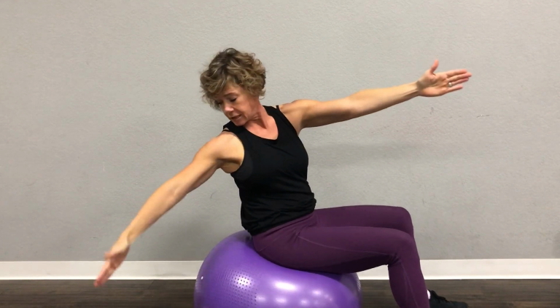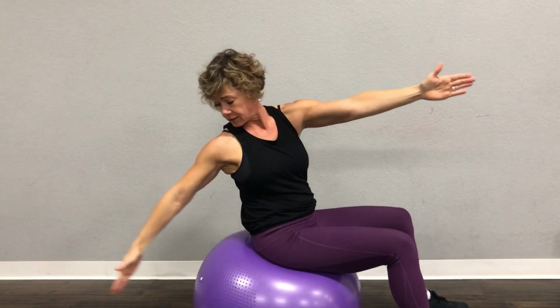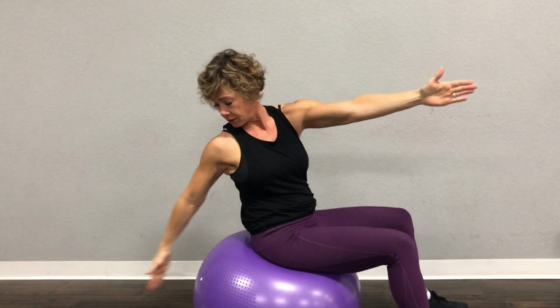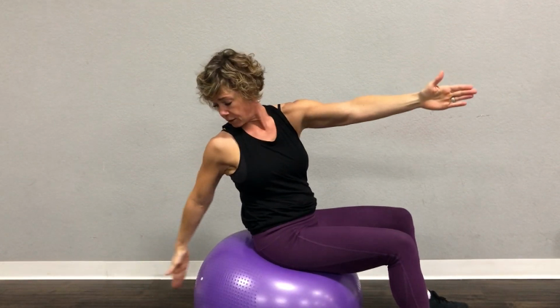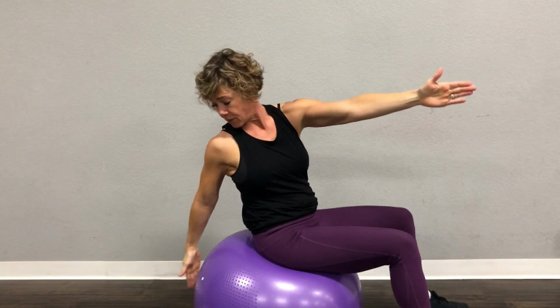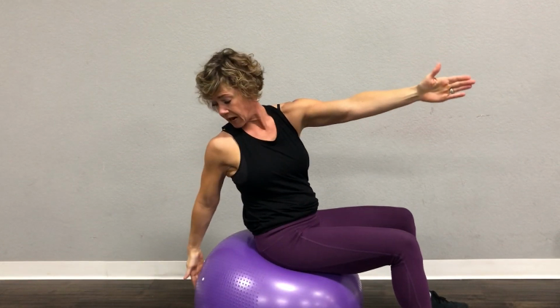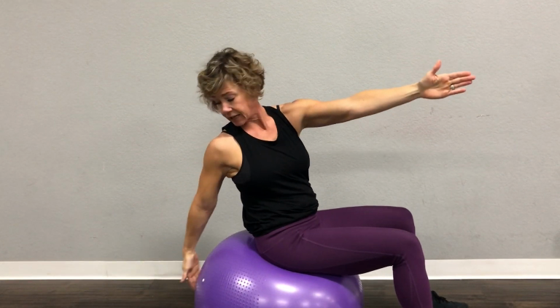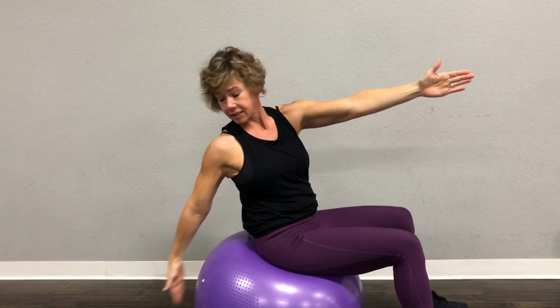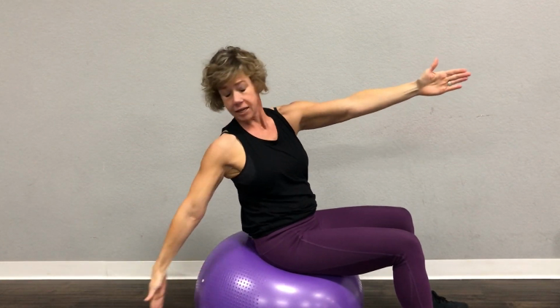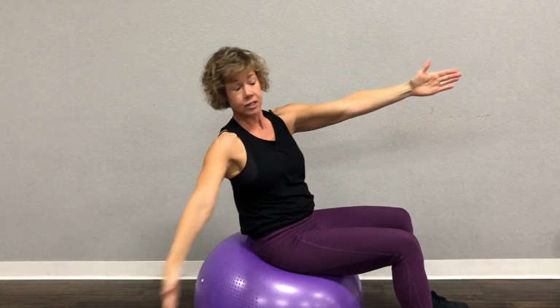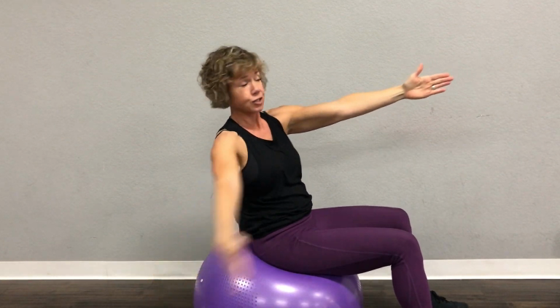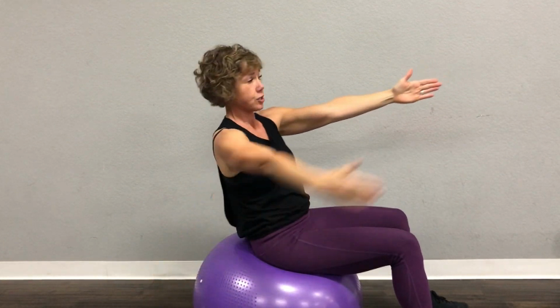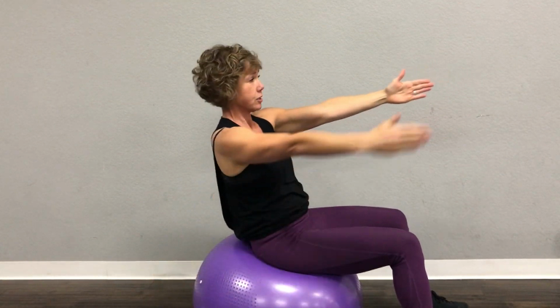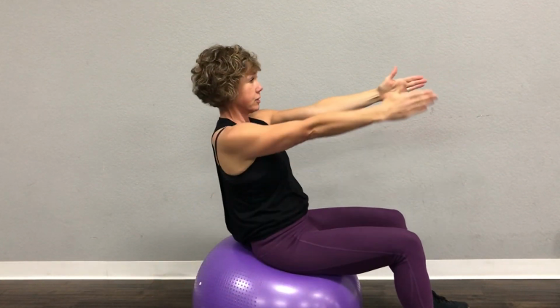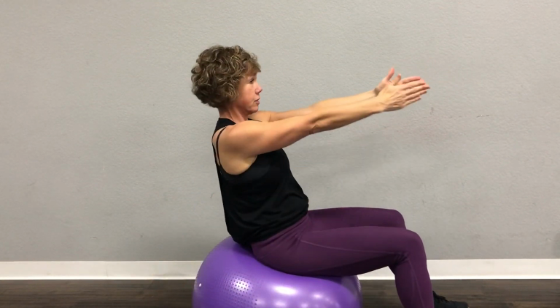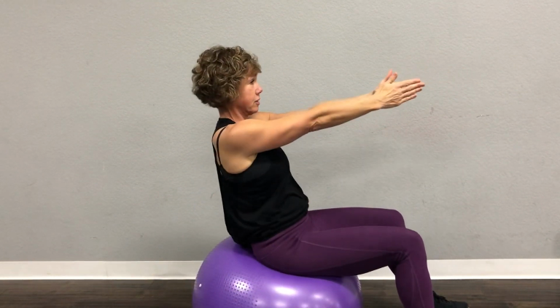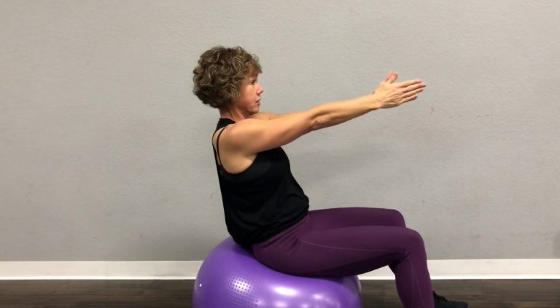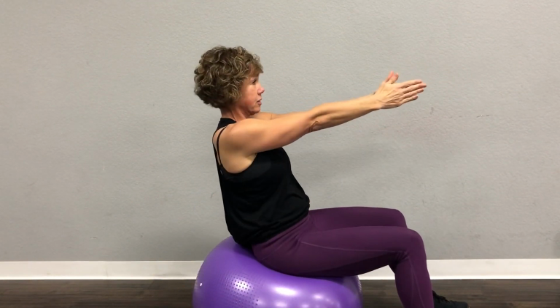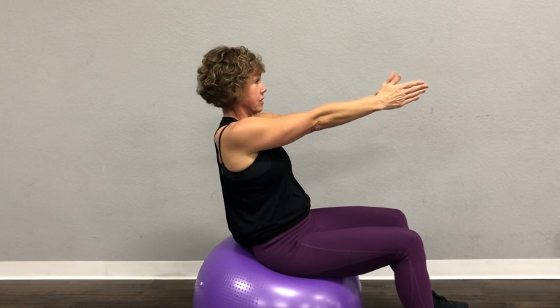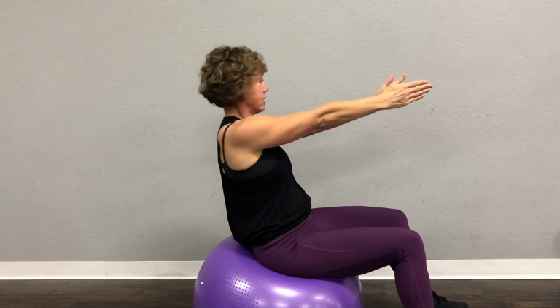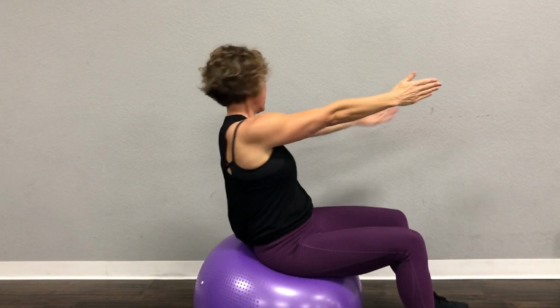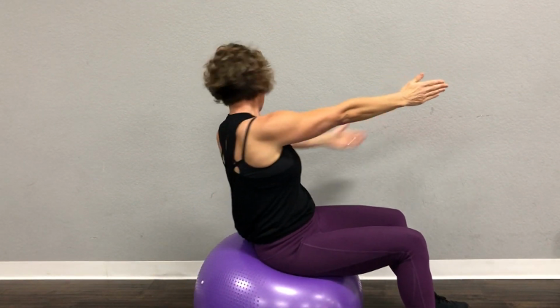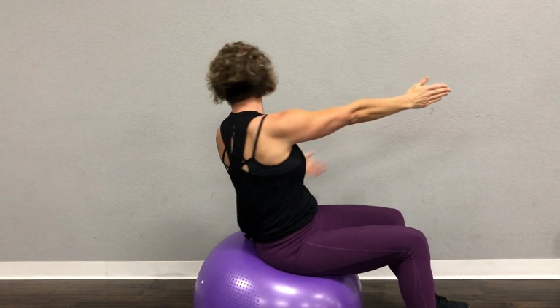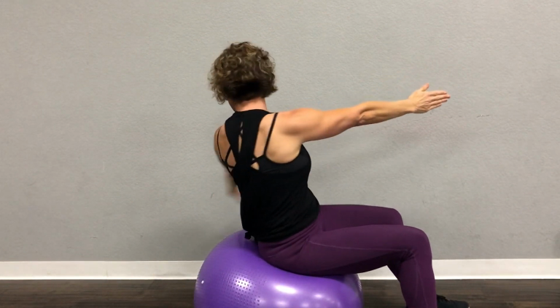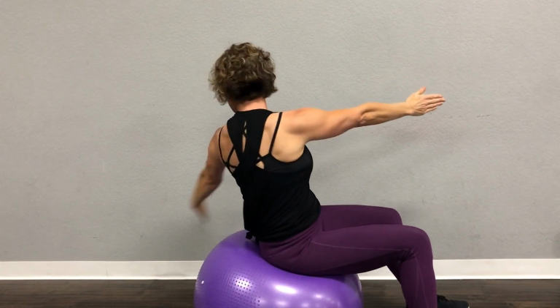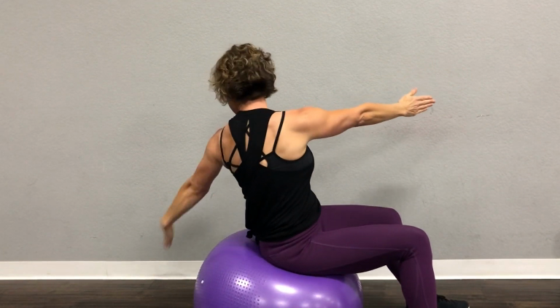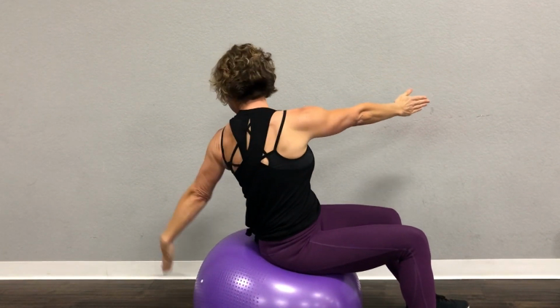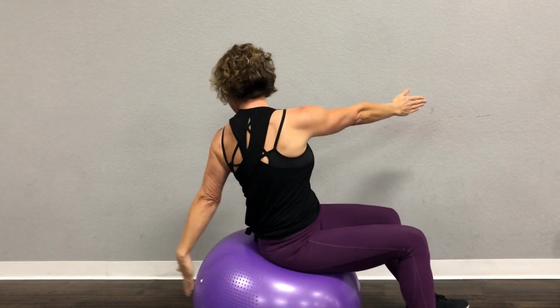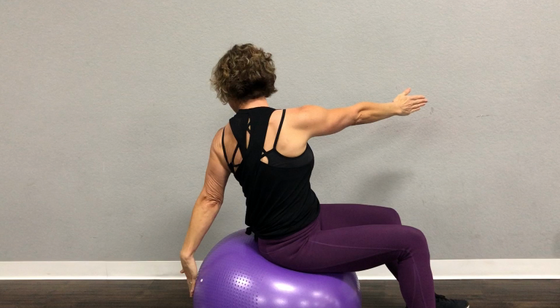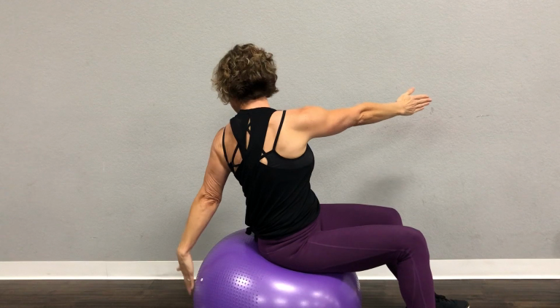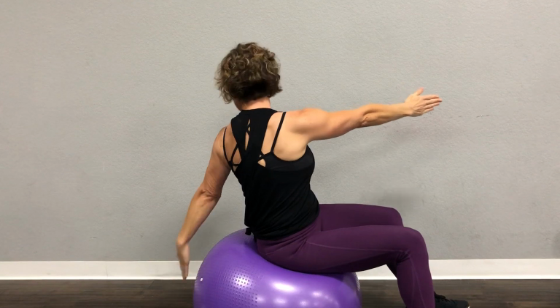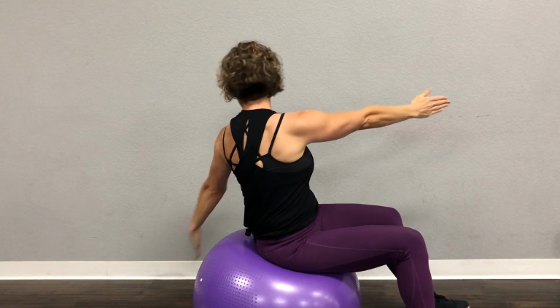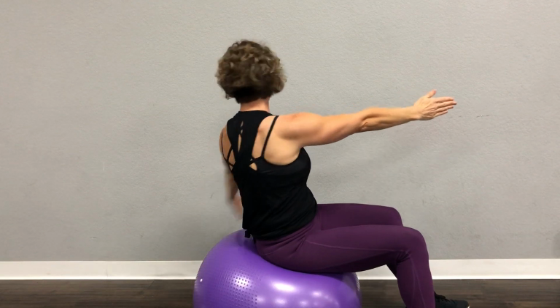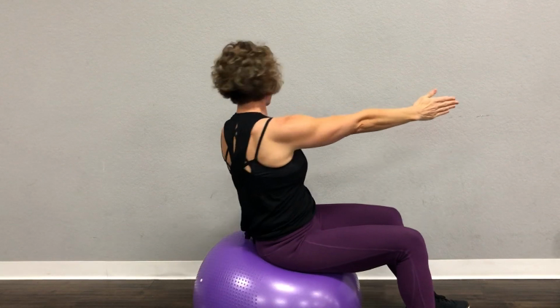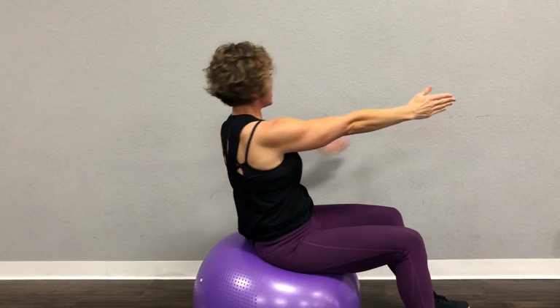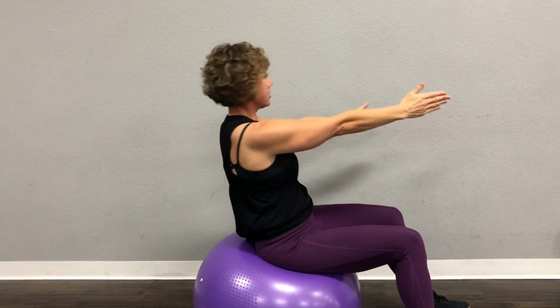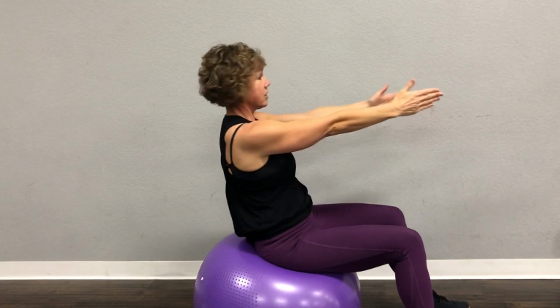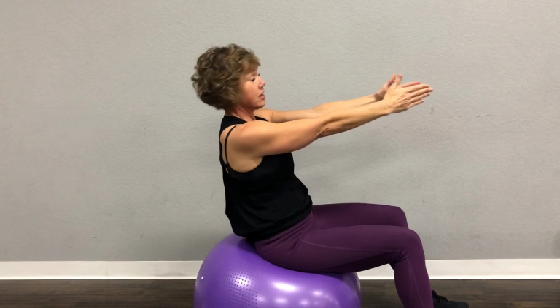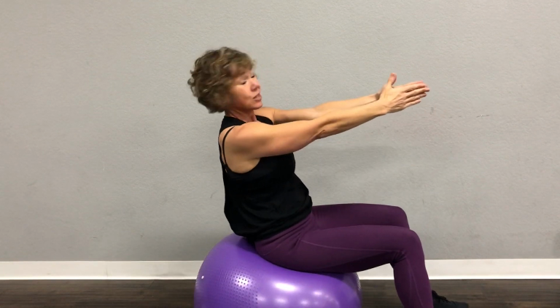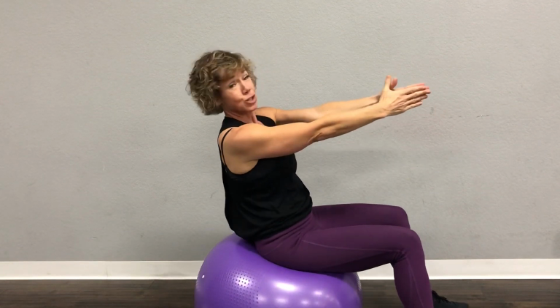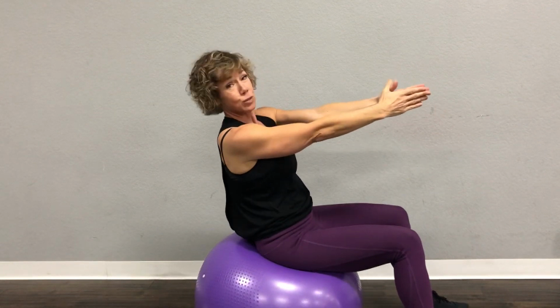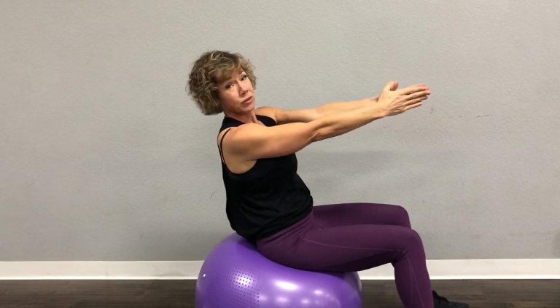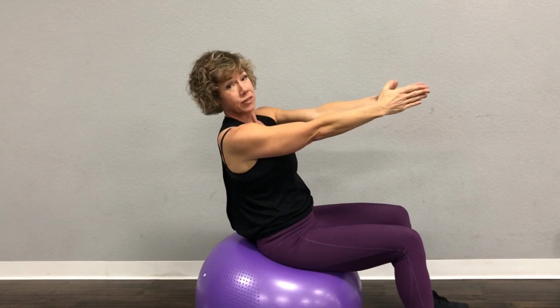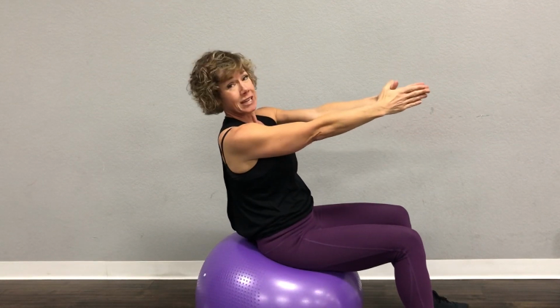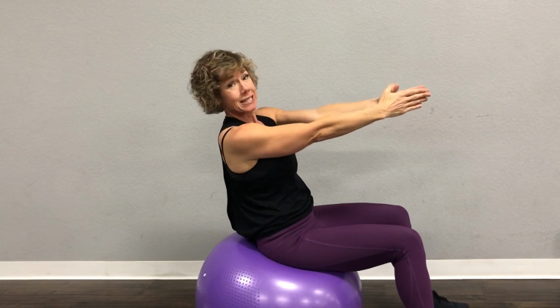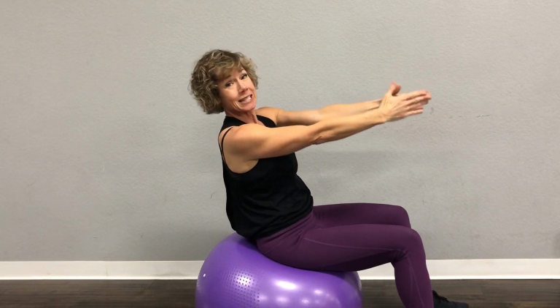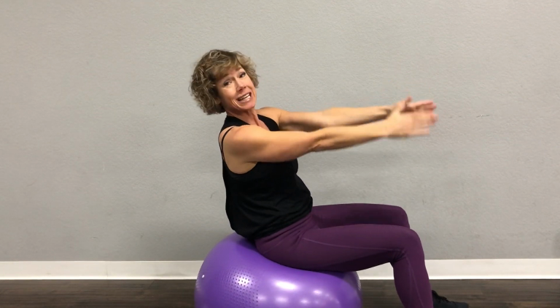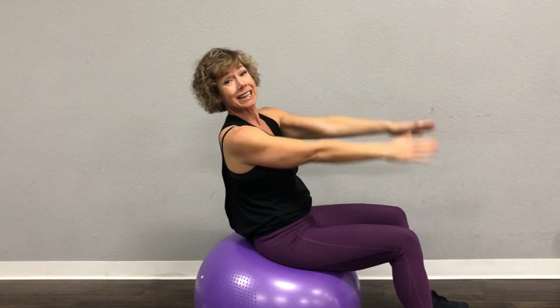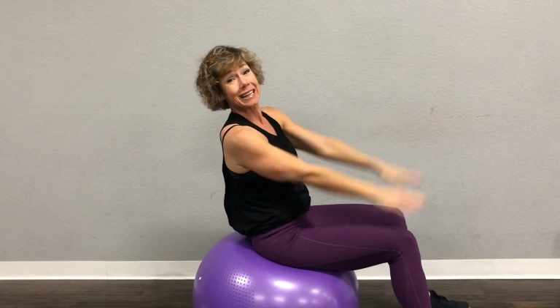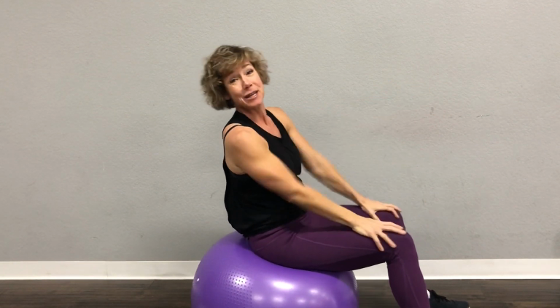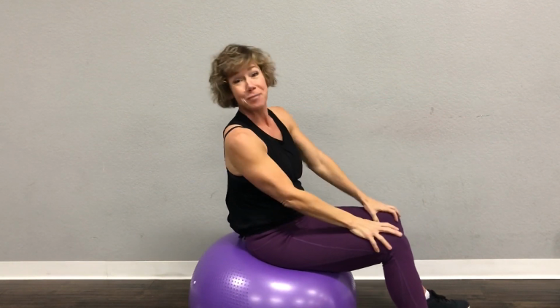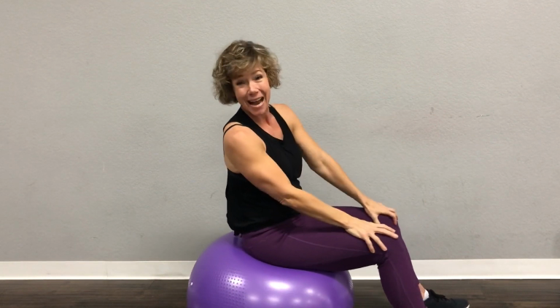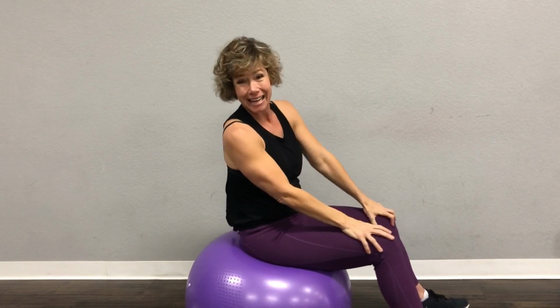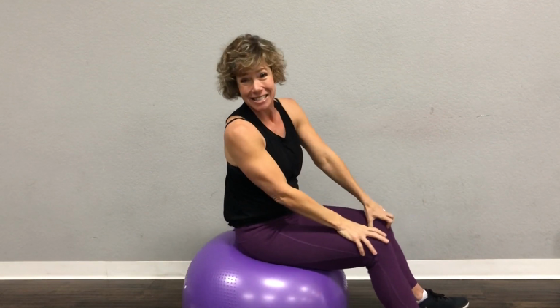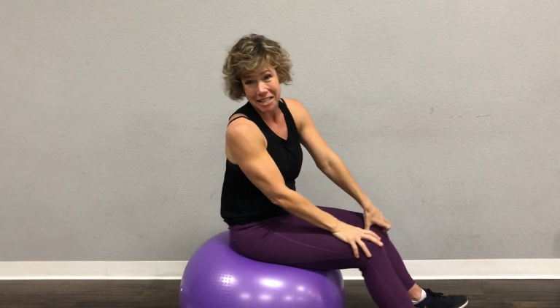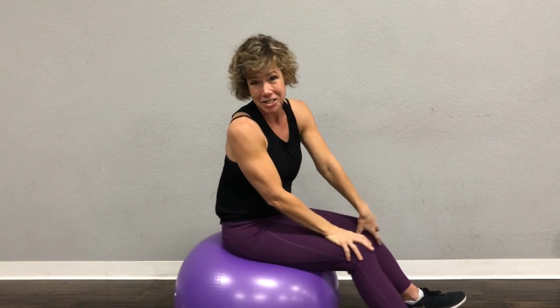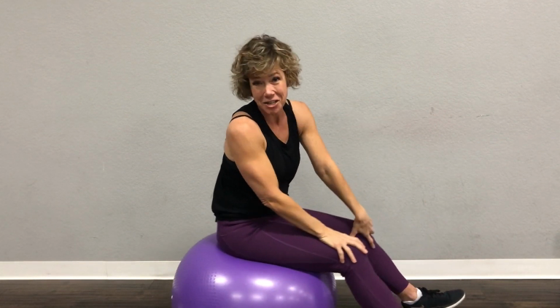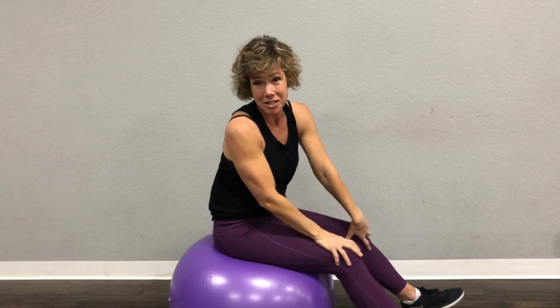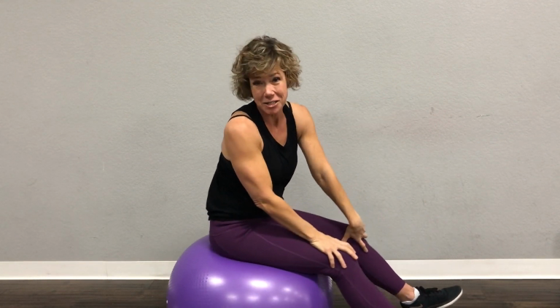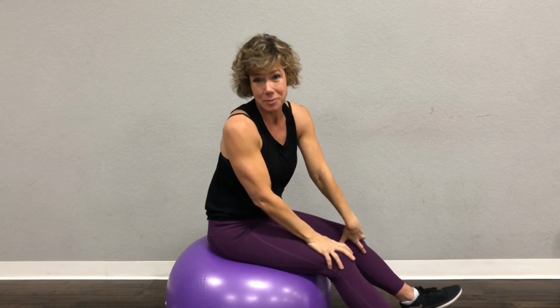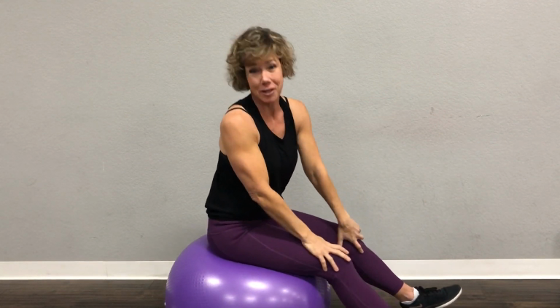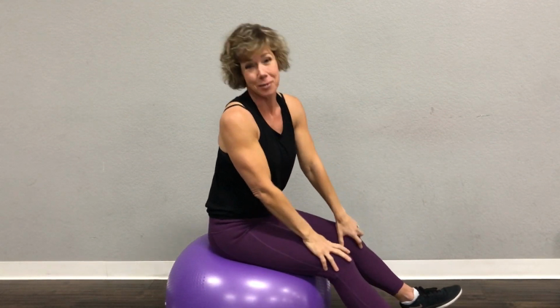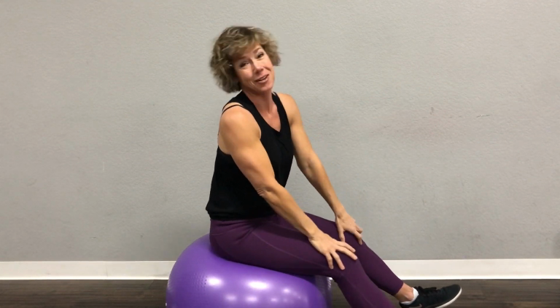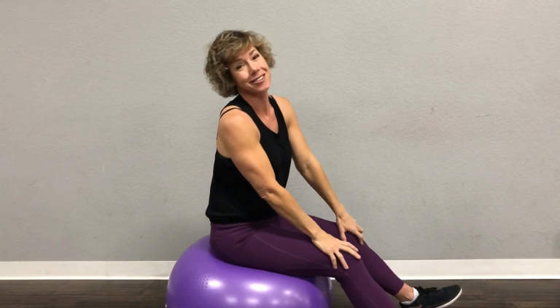So lean back and touch. Super fancy — lean back and touch on the stability ball.